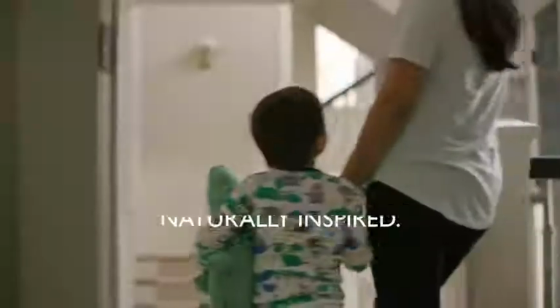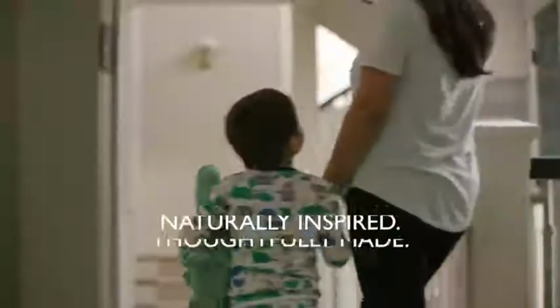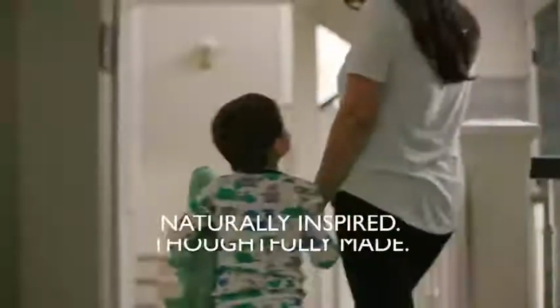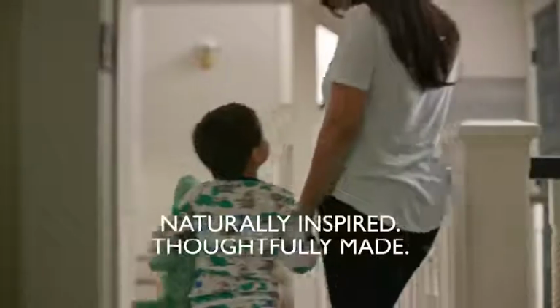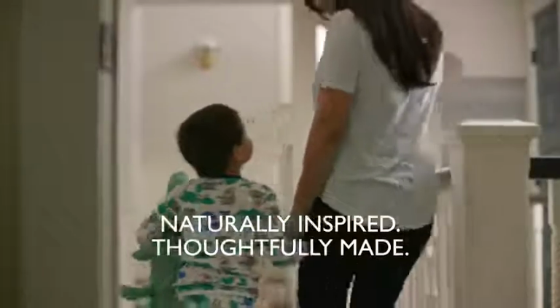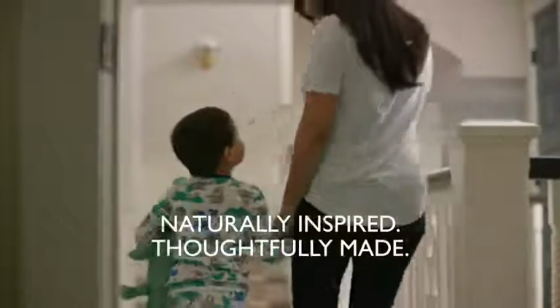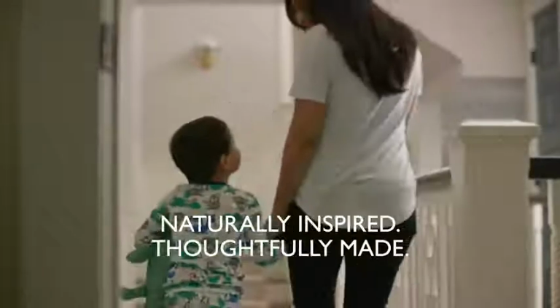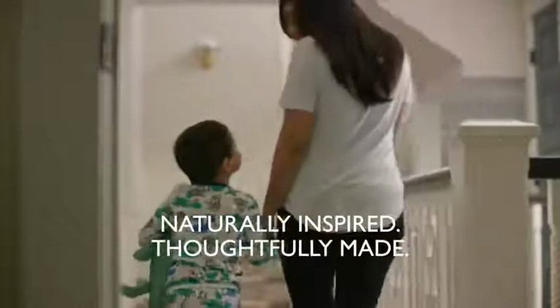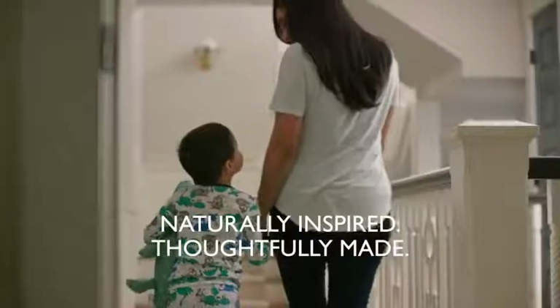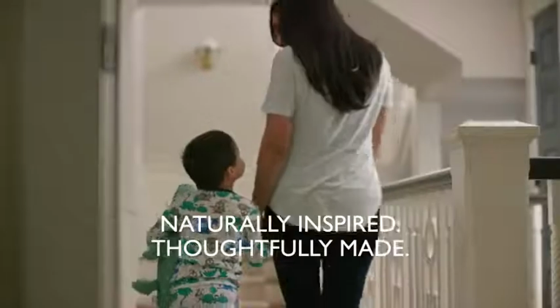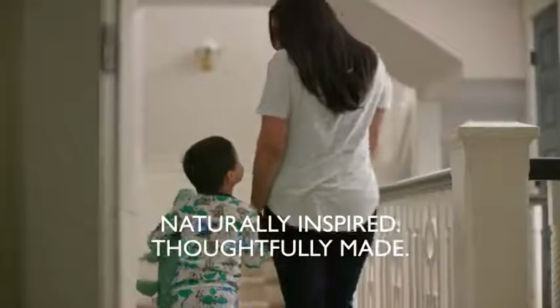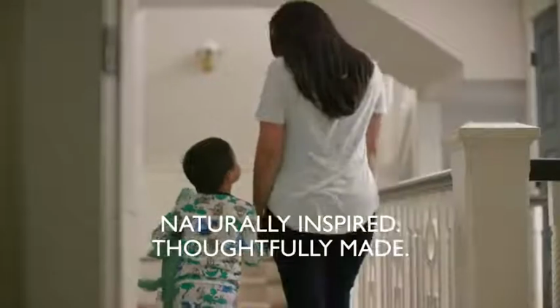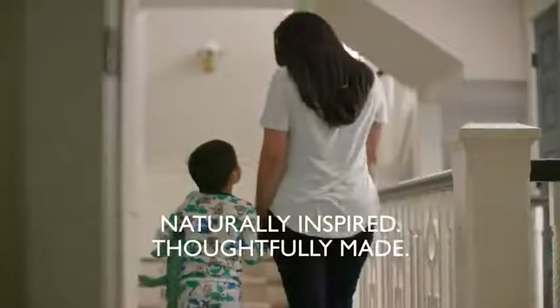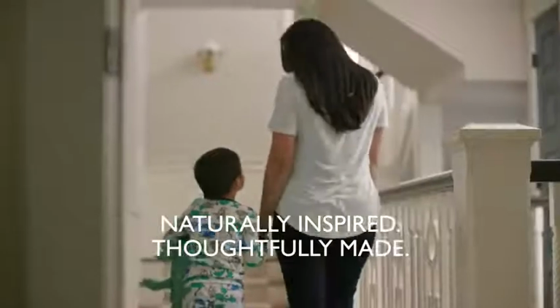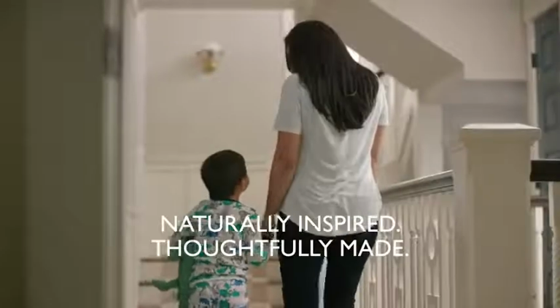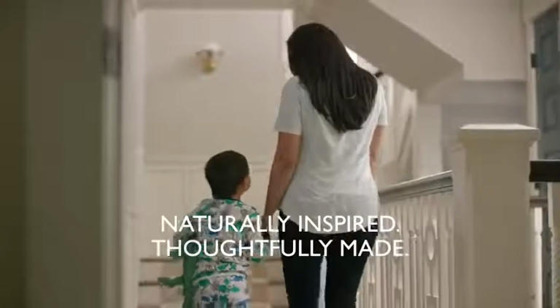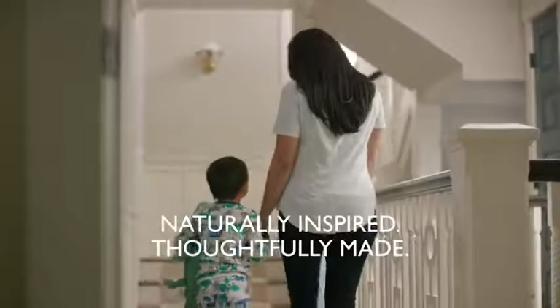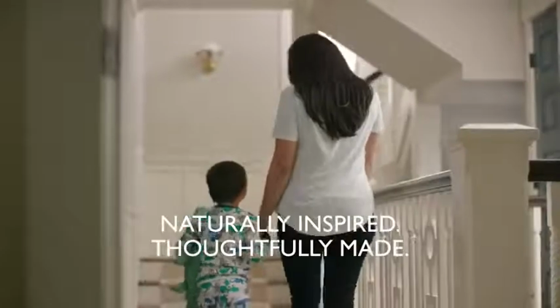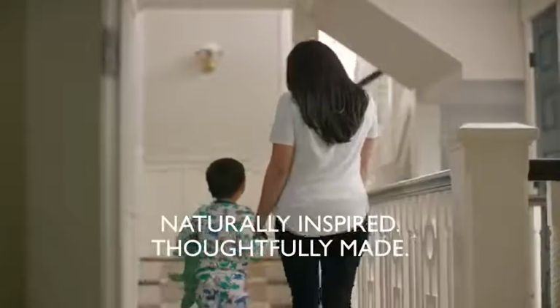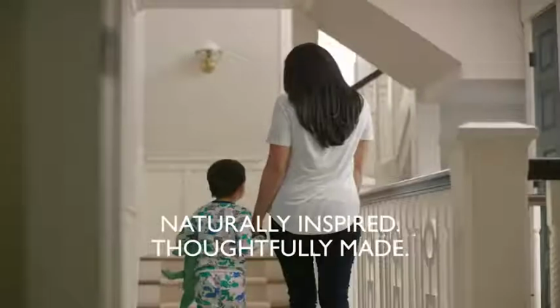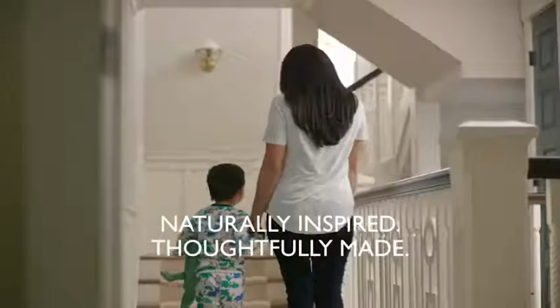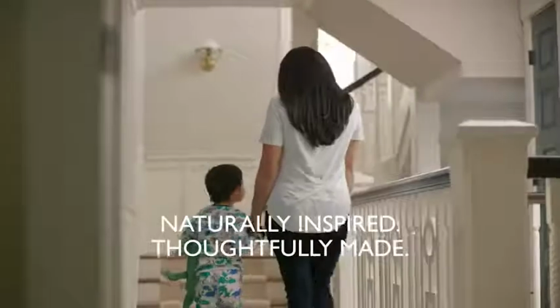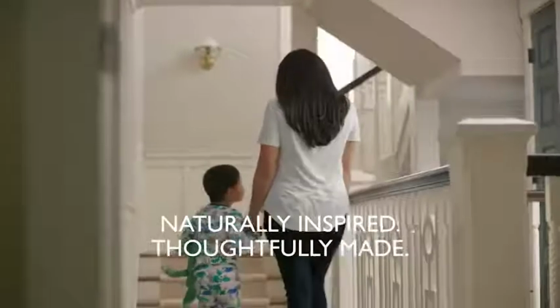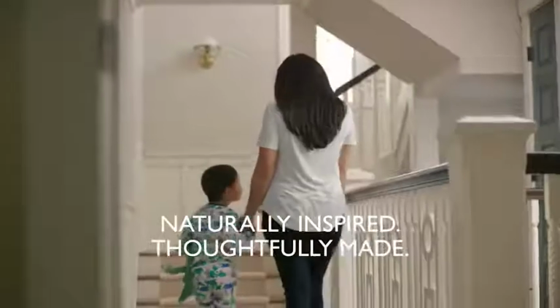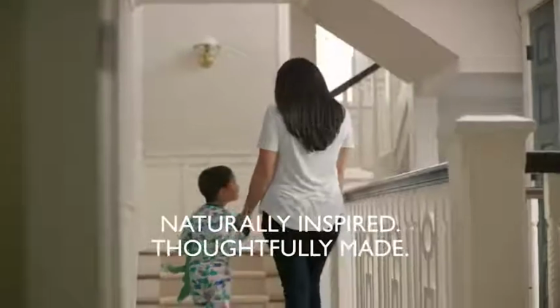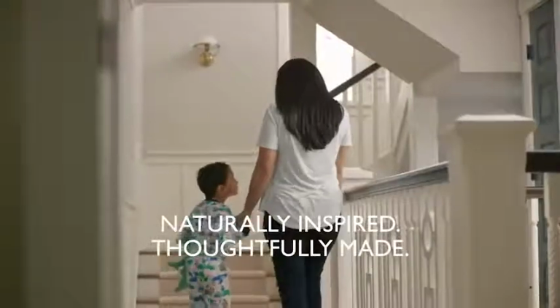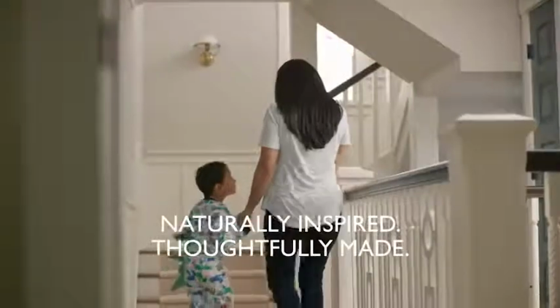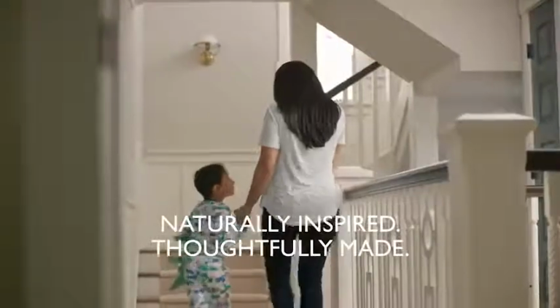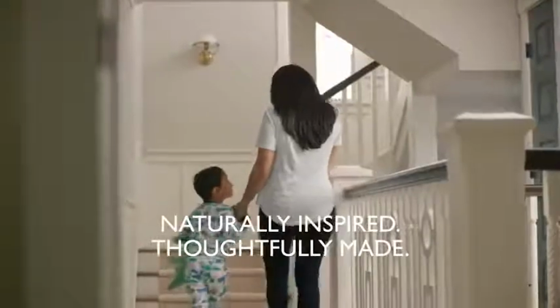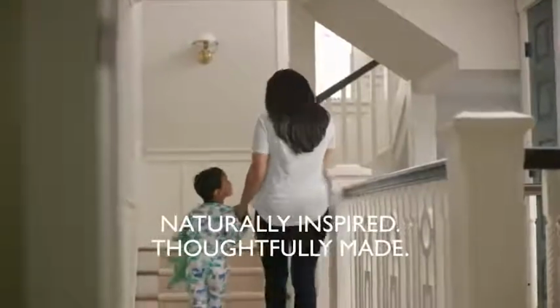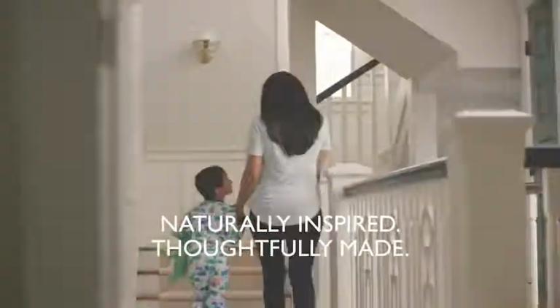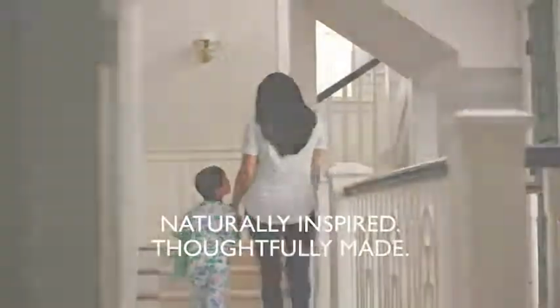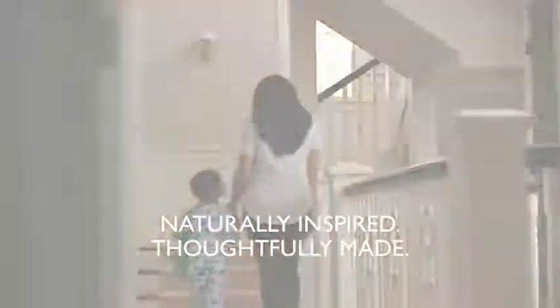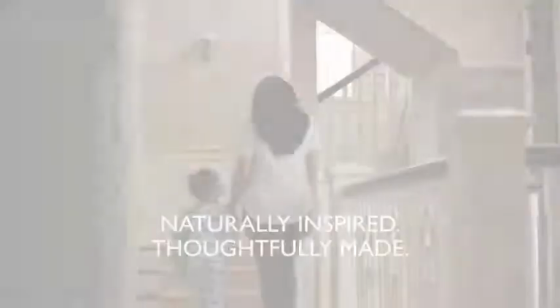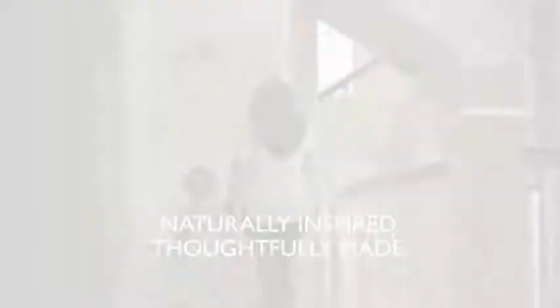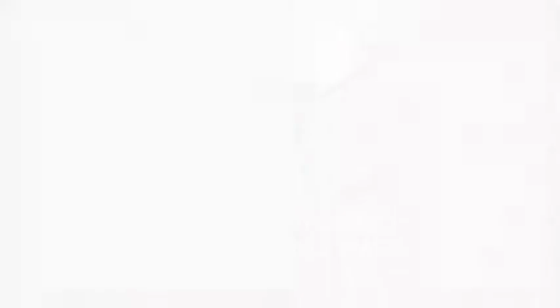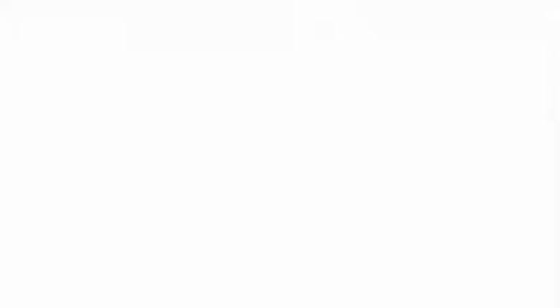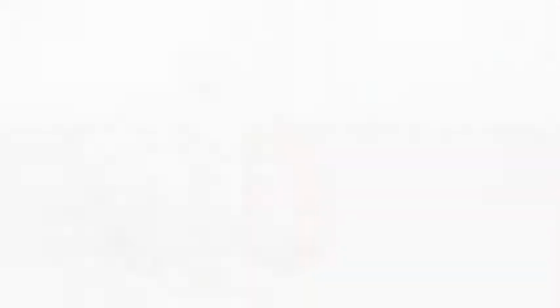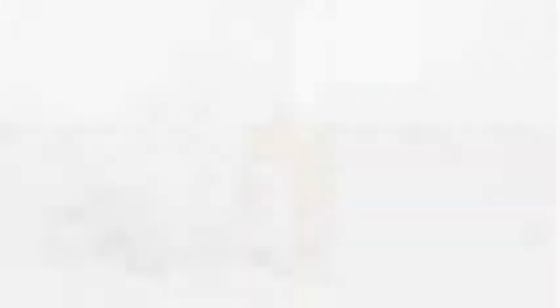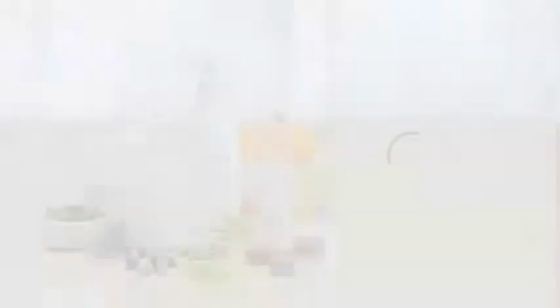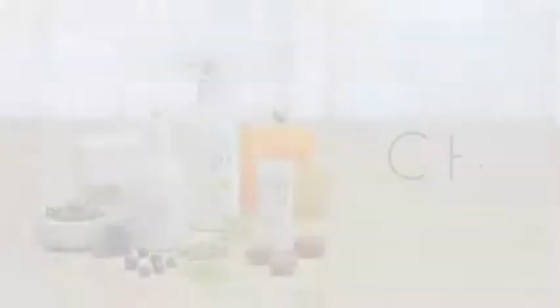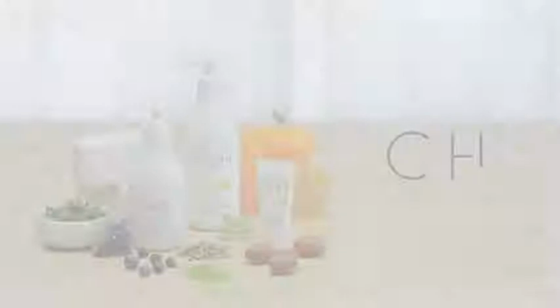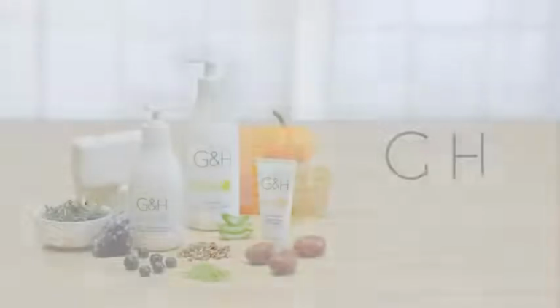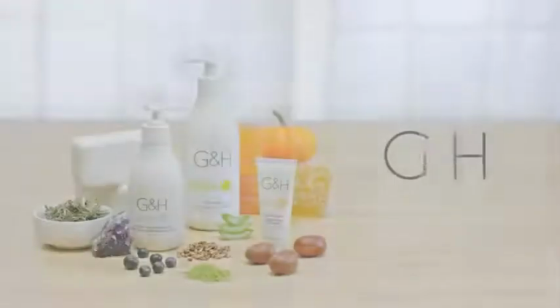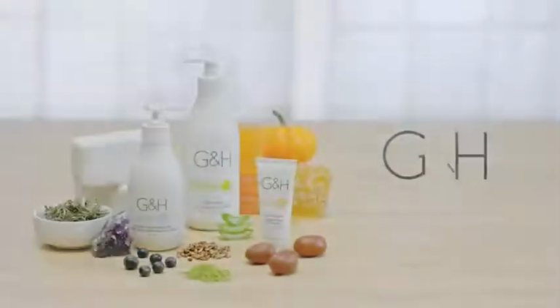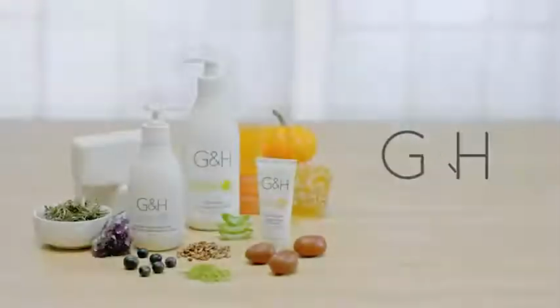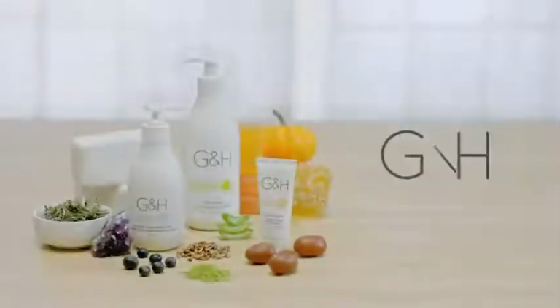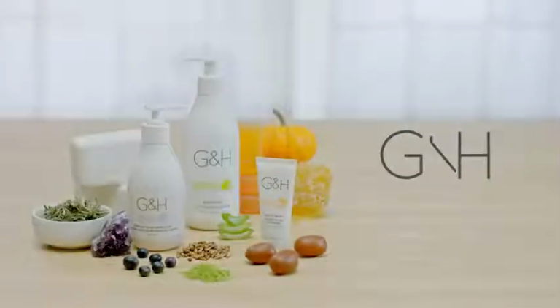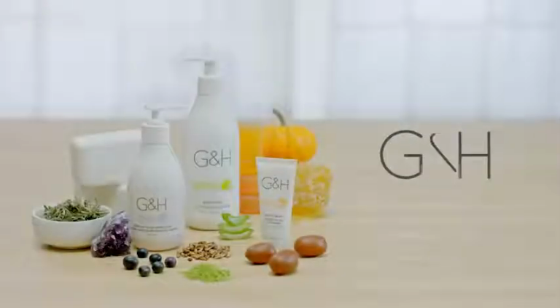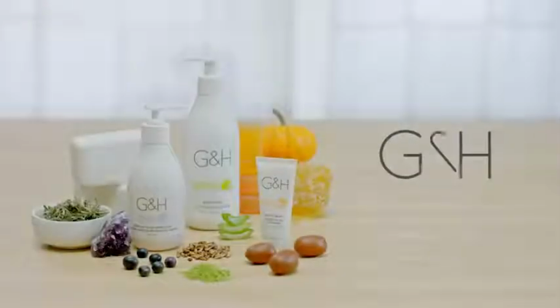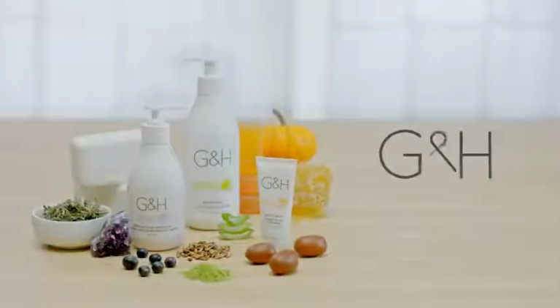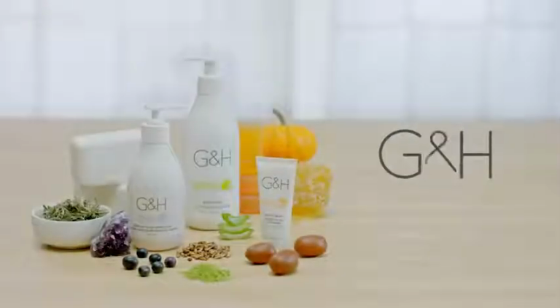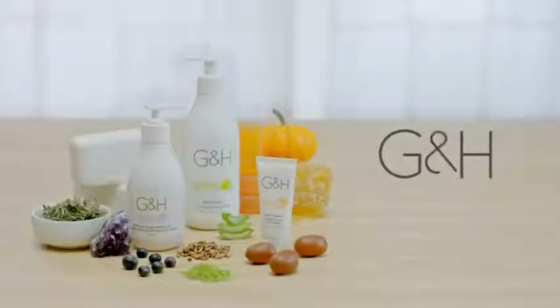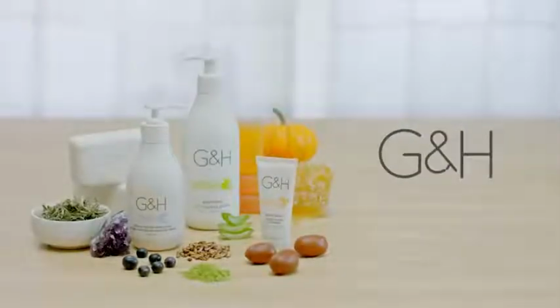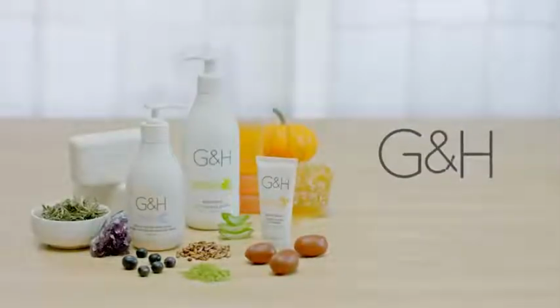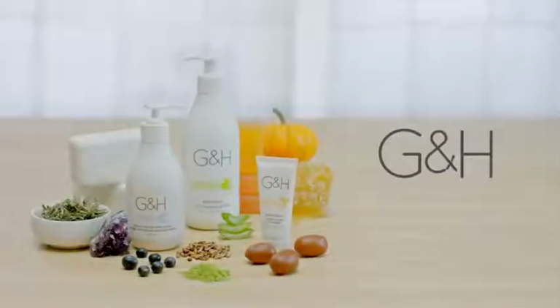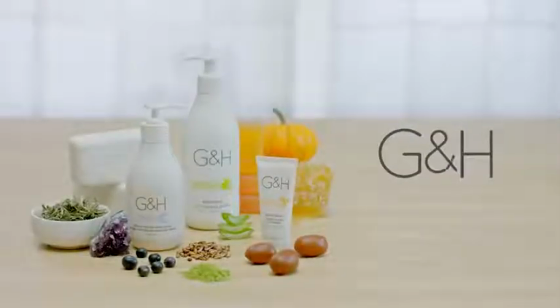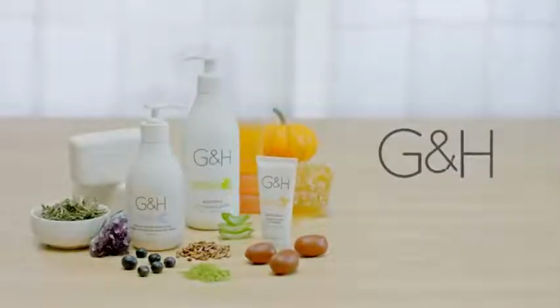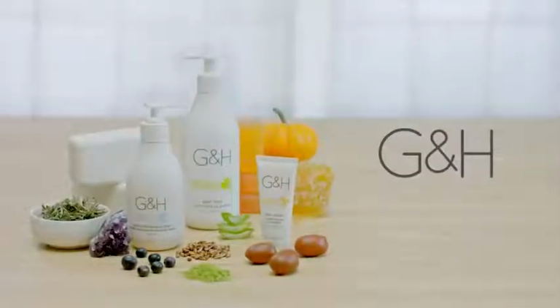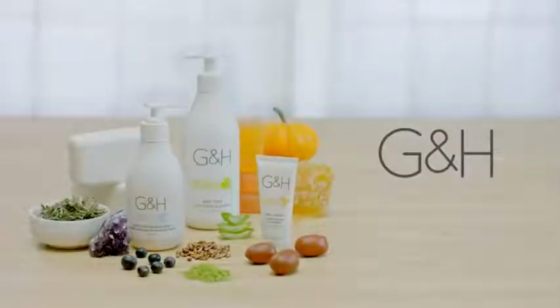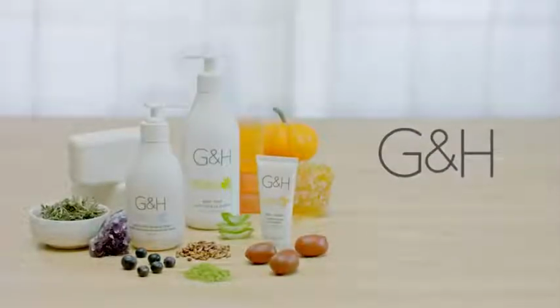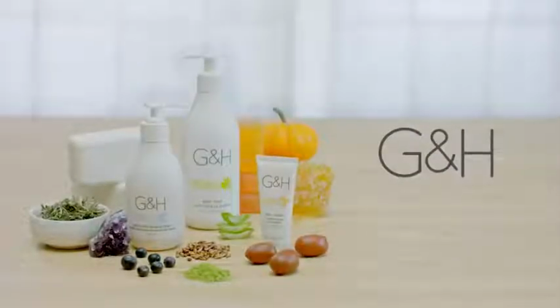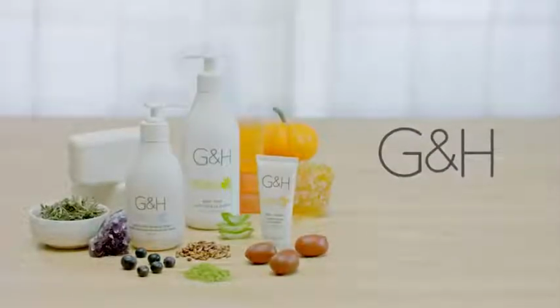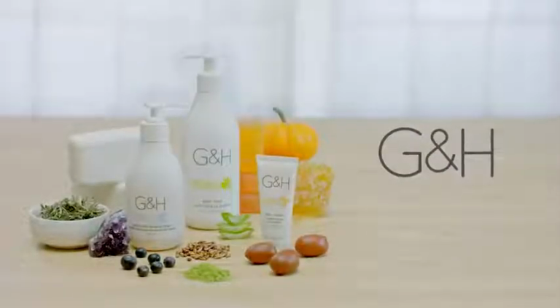G&H — naturally inspired, thoughtfully made. Experience G&H Bath and Body Care today.